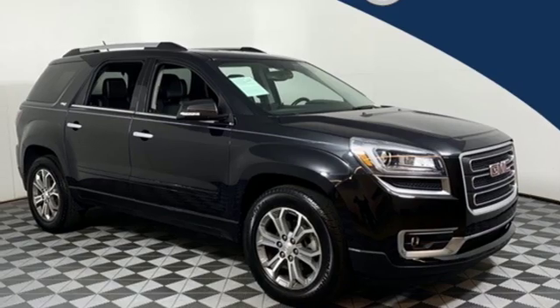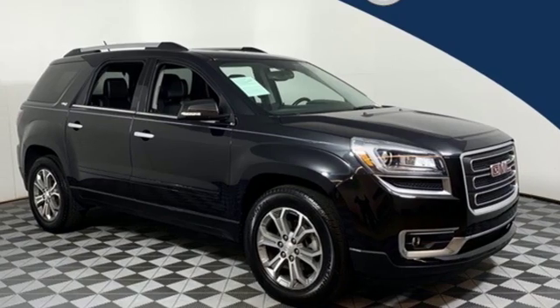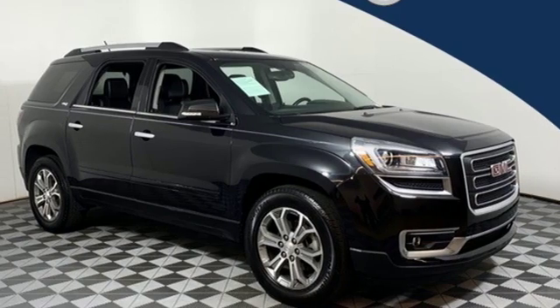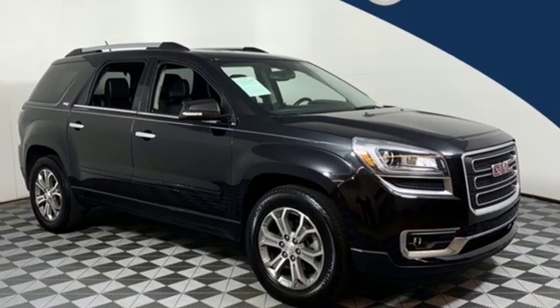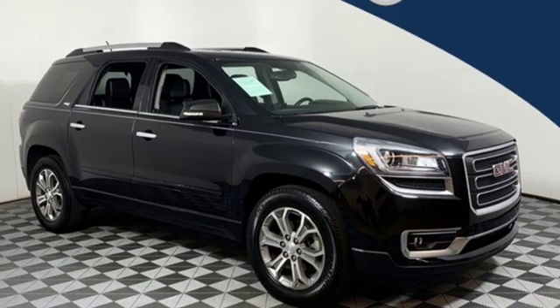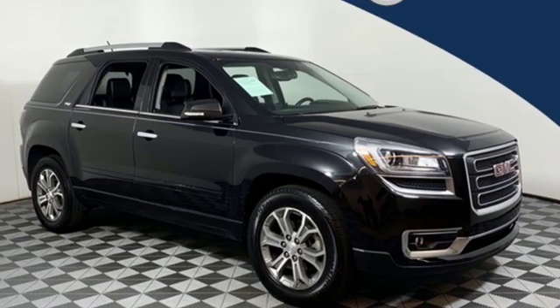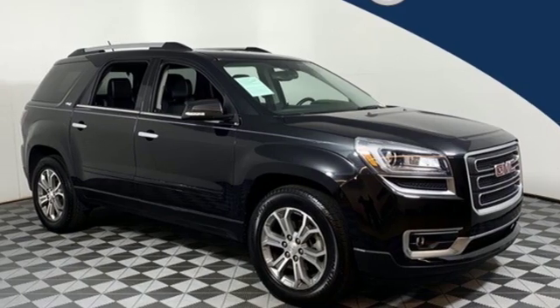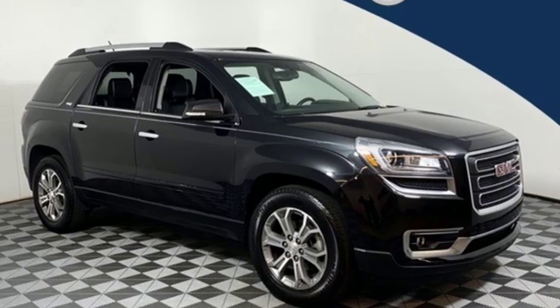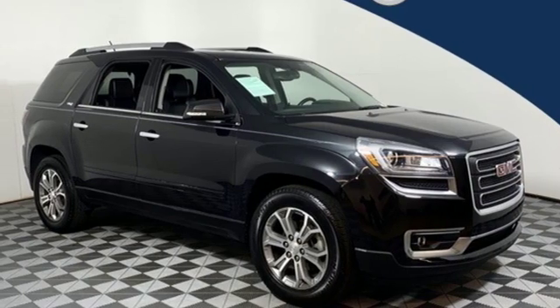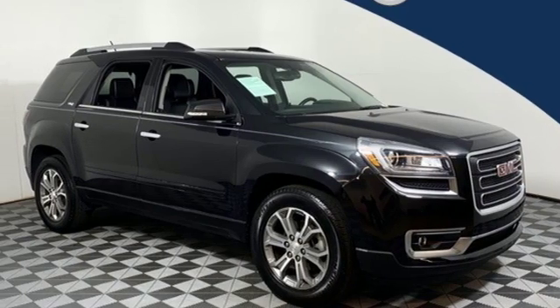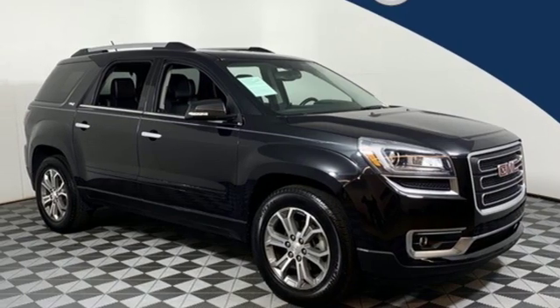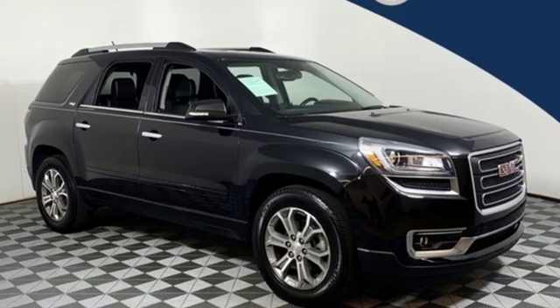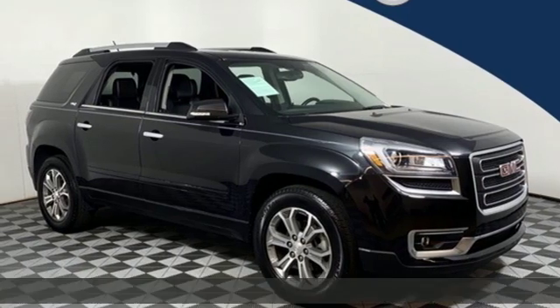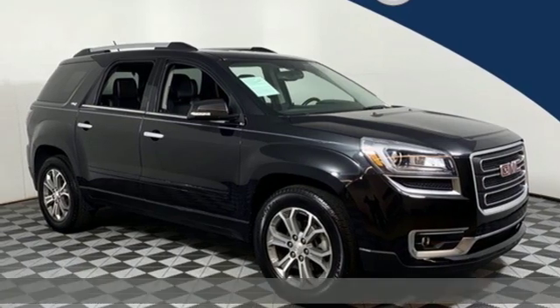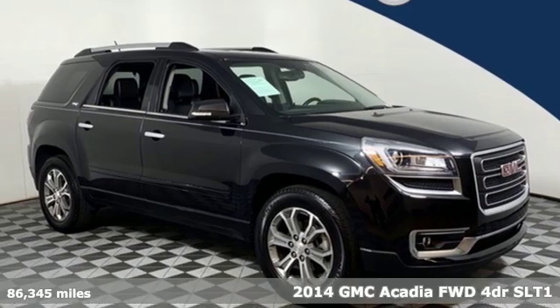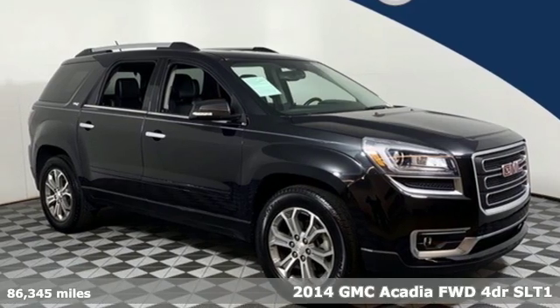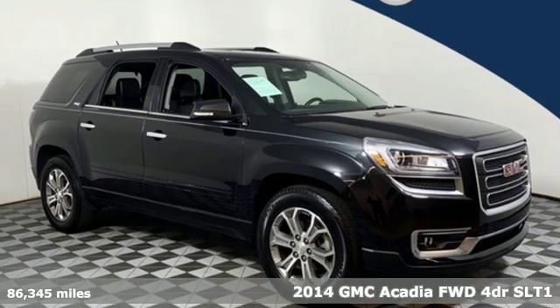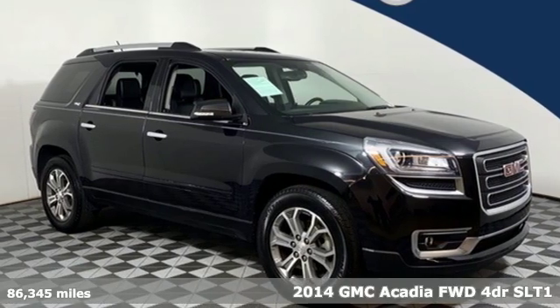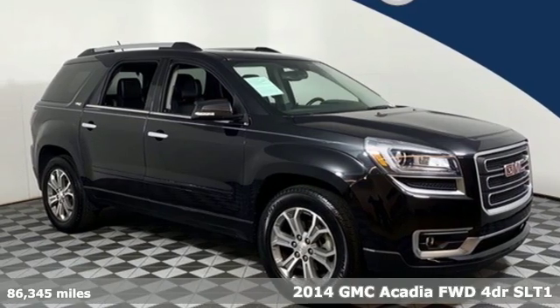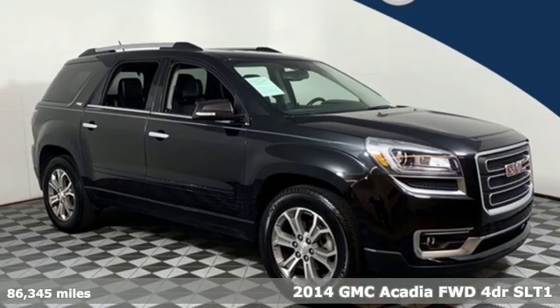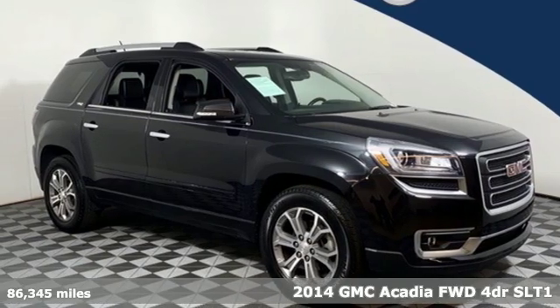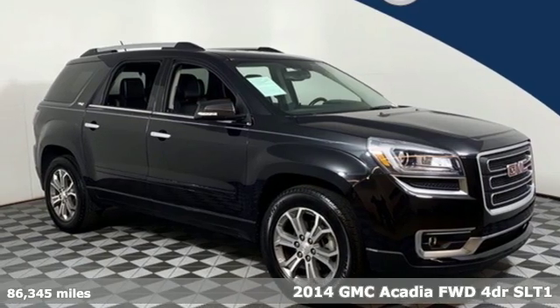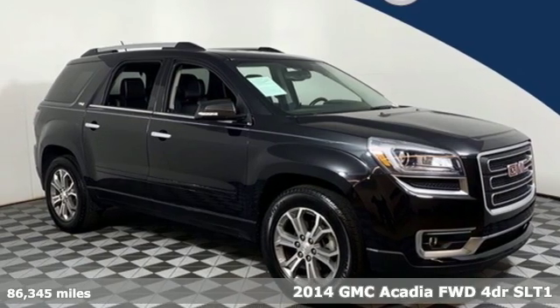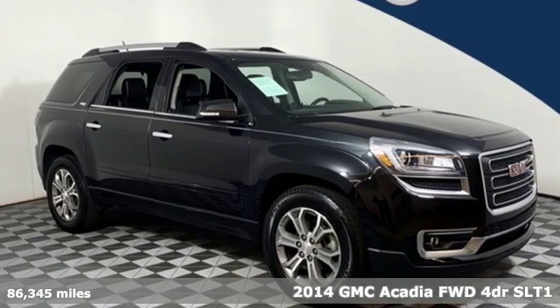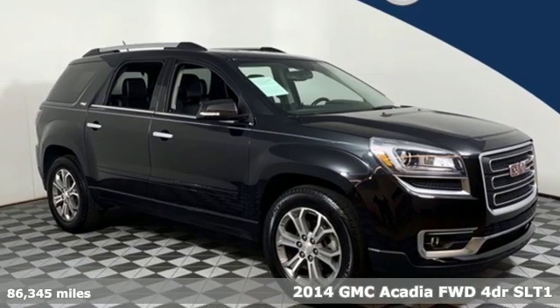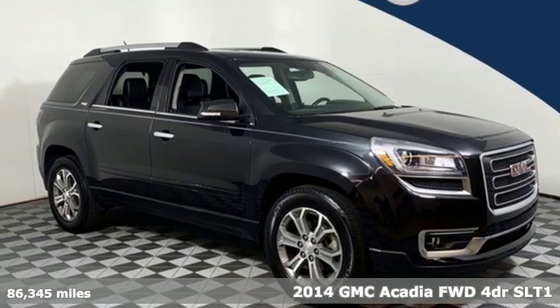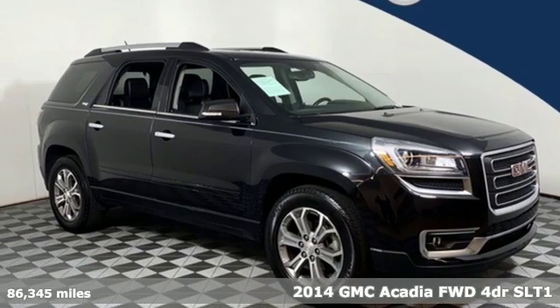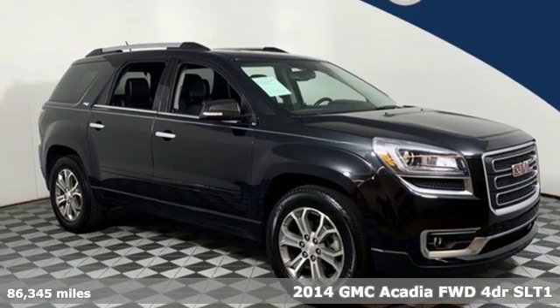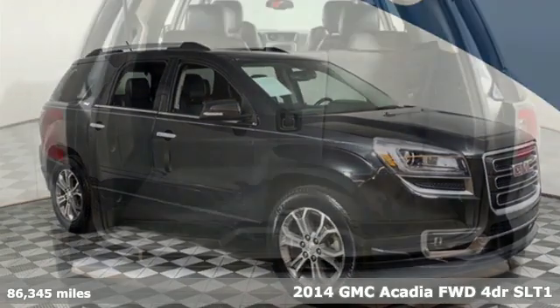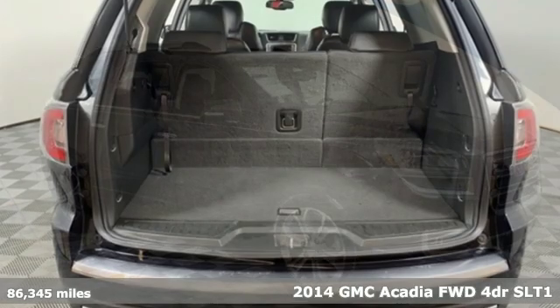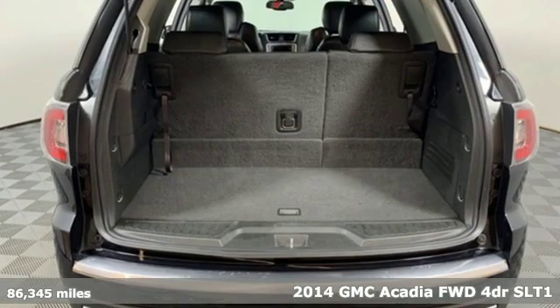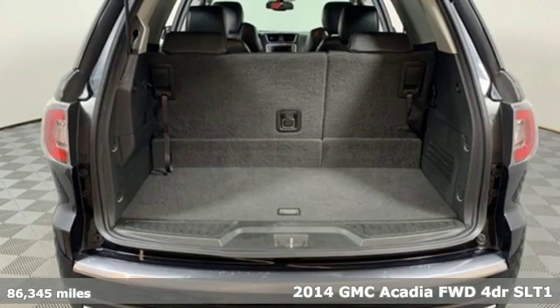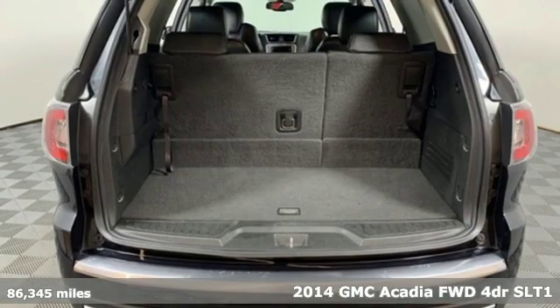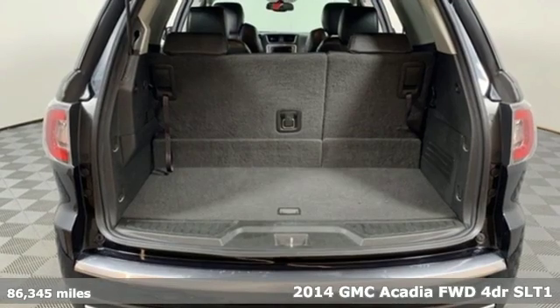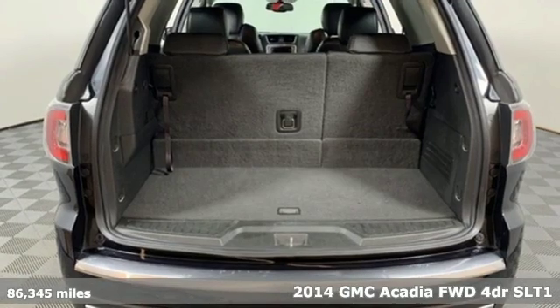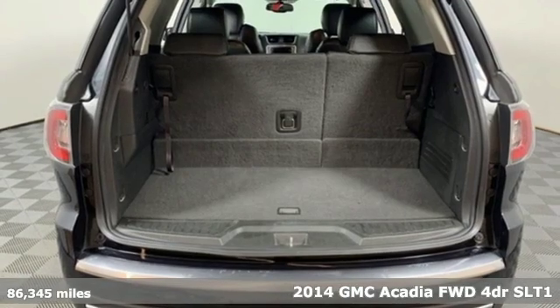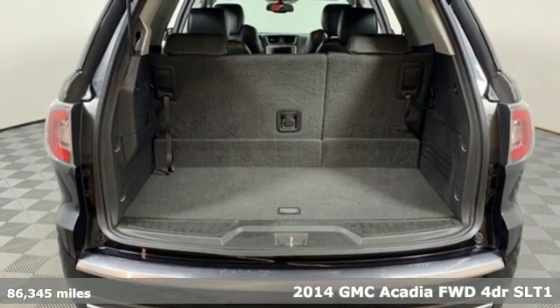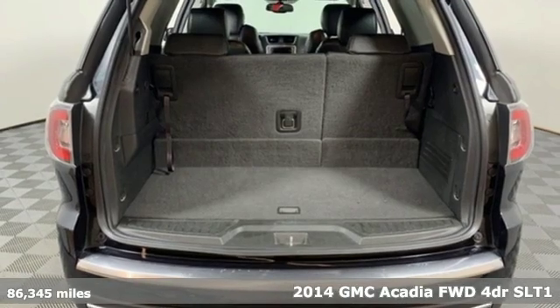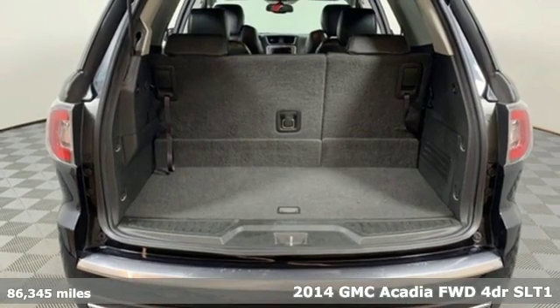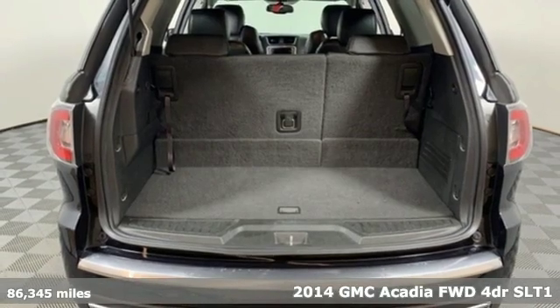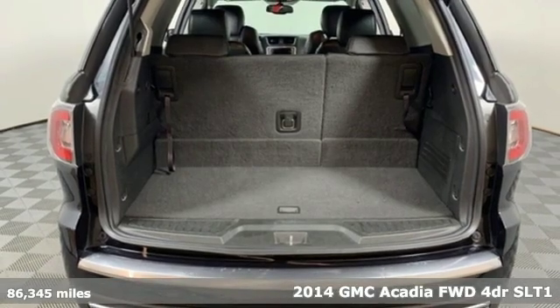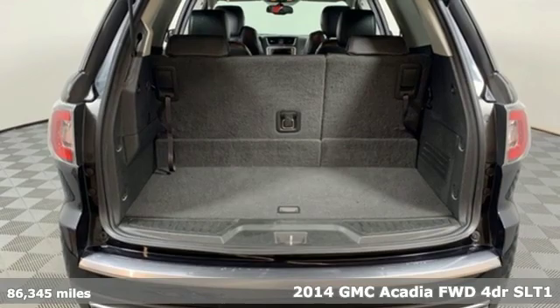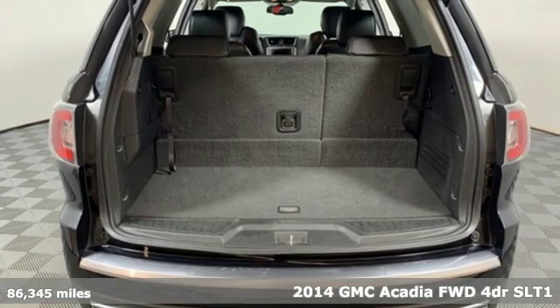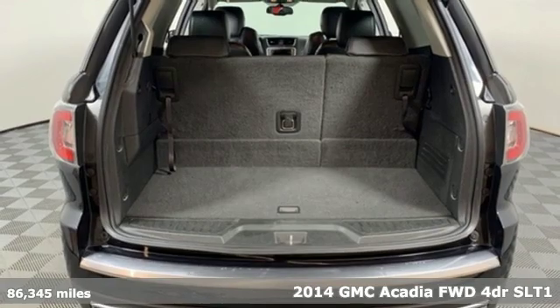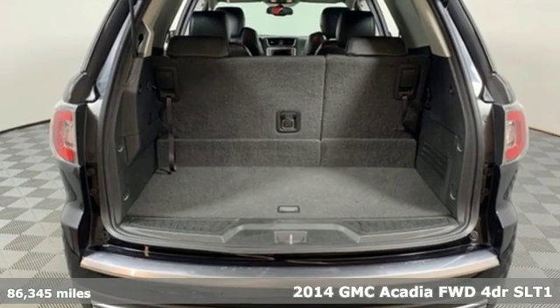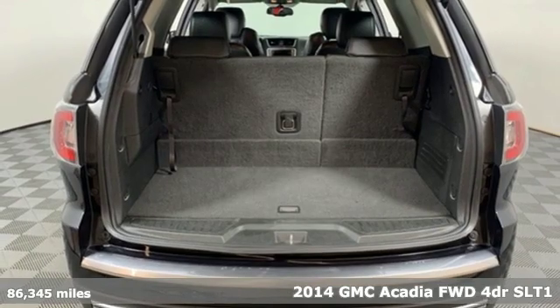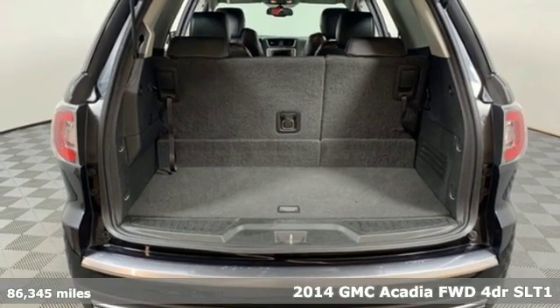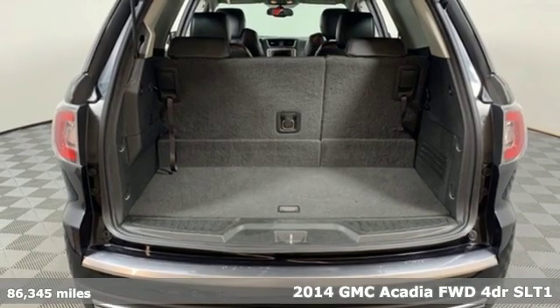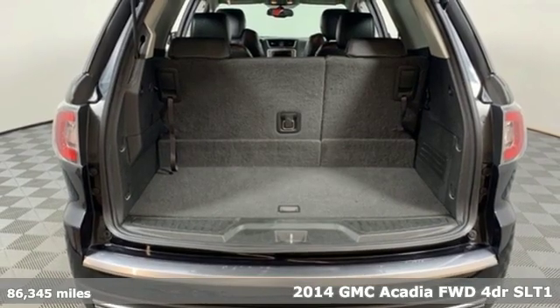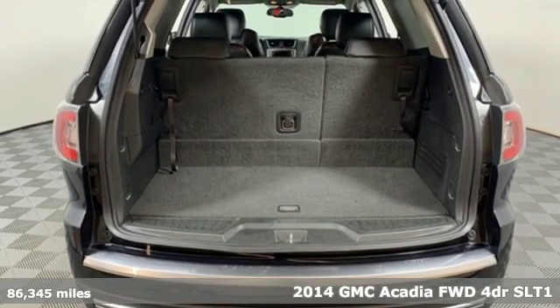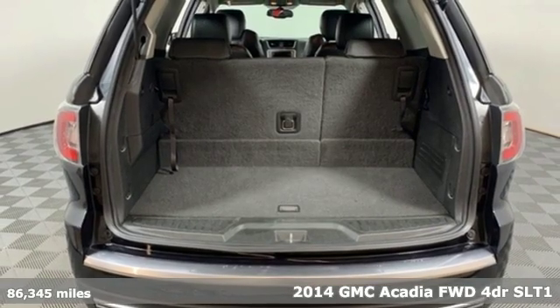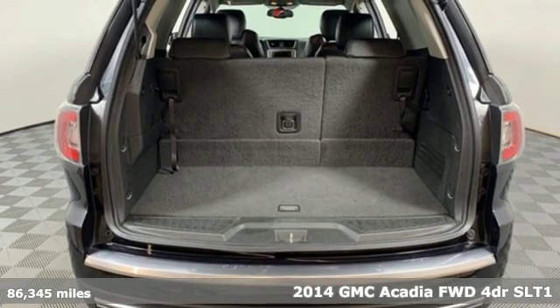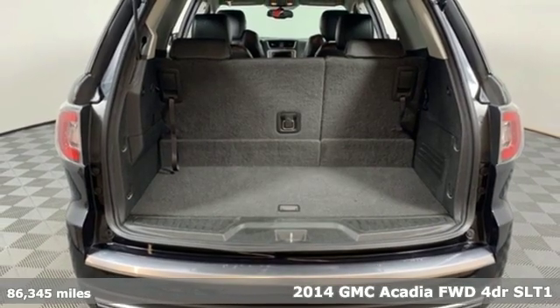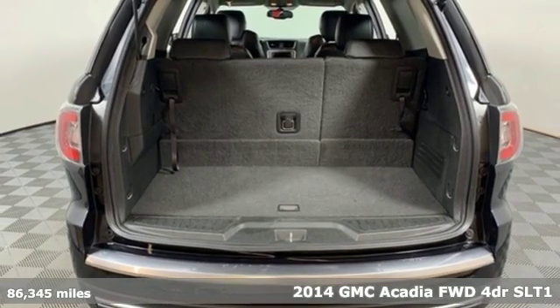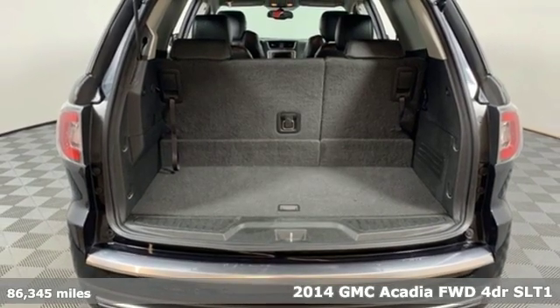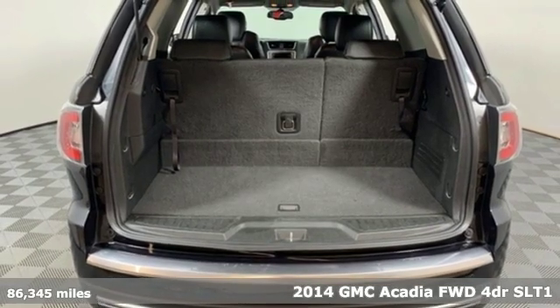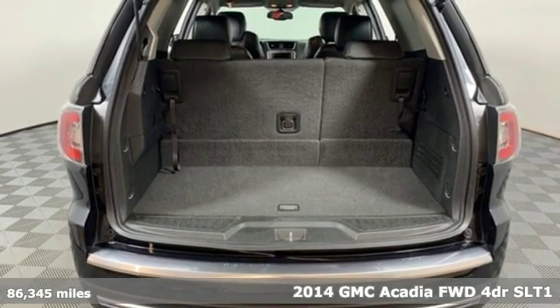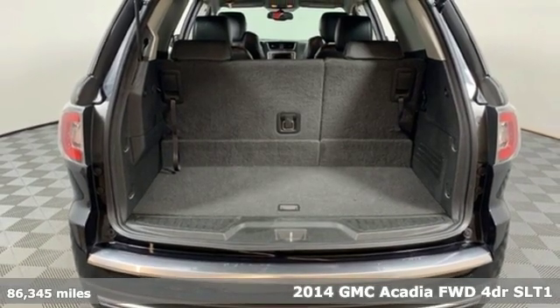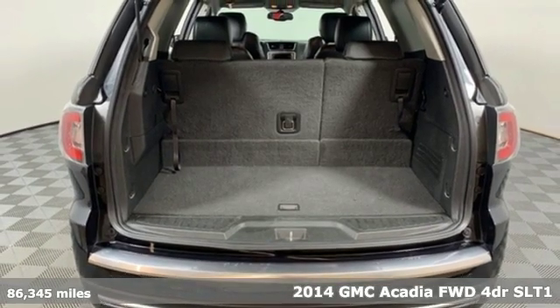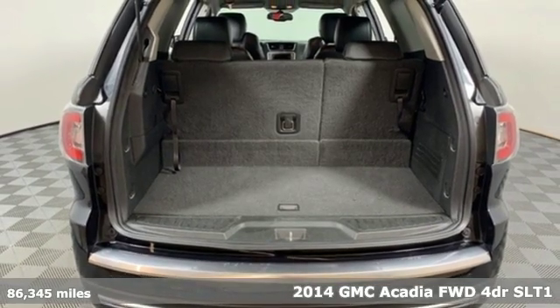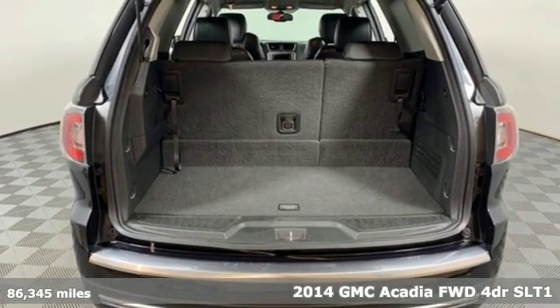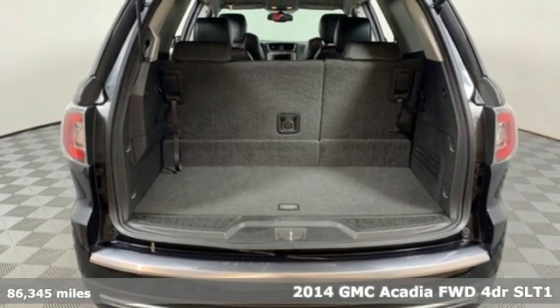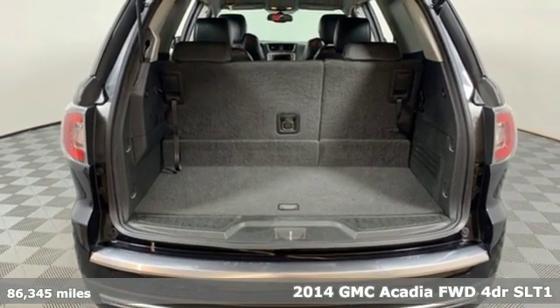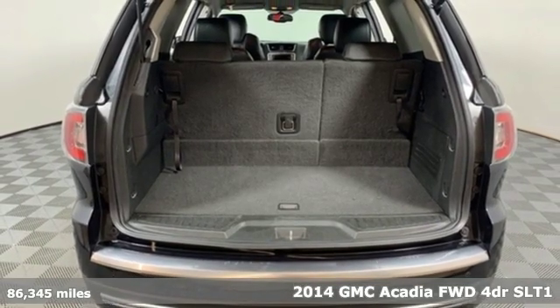Here's a 2014 GMC Acadia. GMC — it's not just a vehicle, it's a professional grade tool.